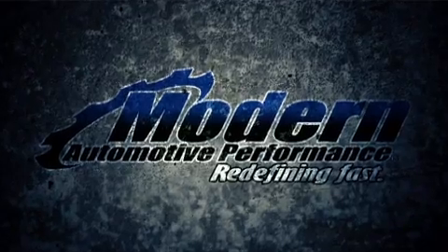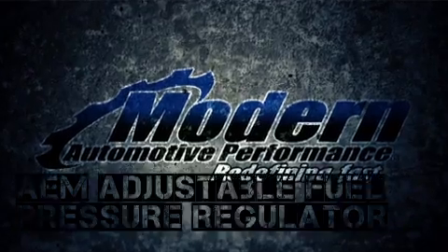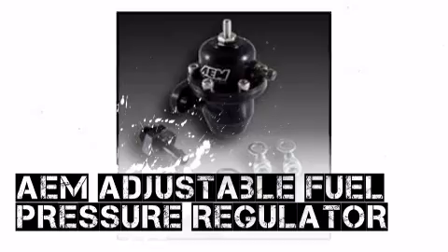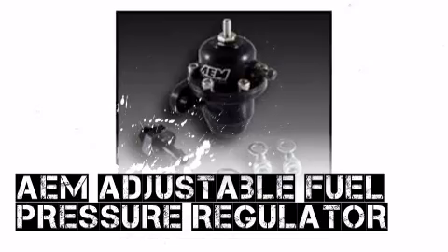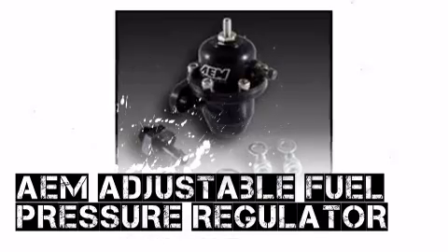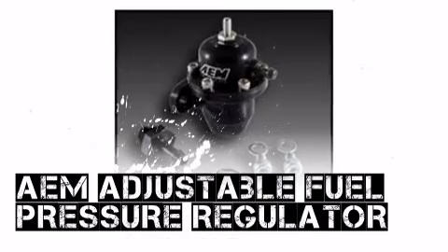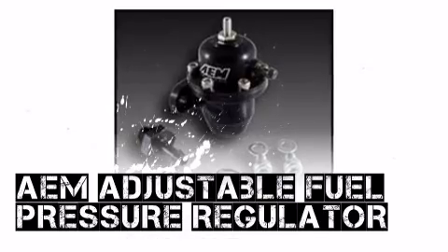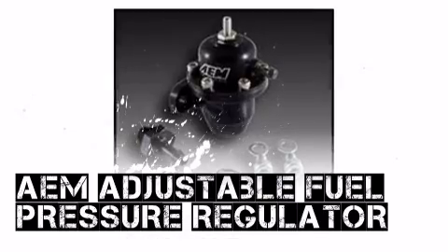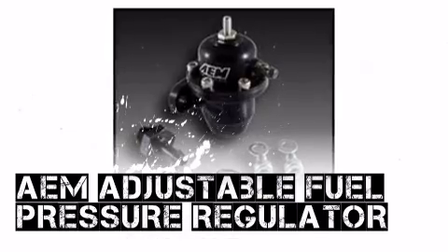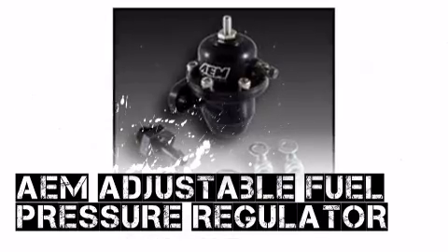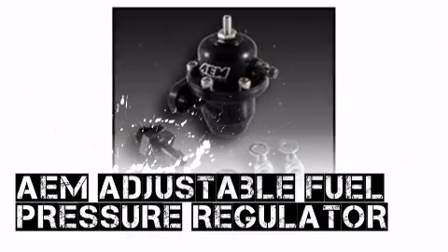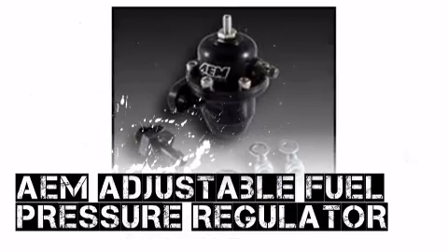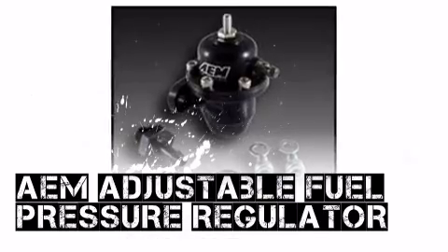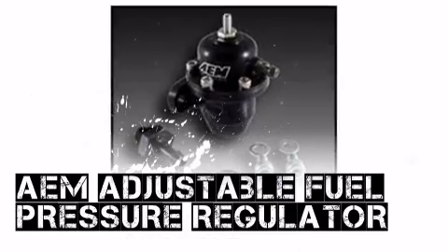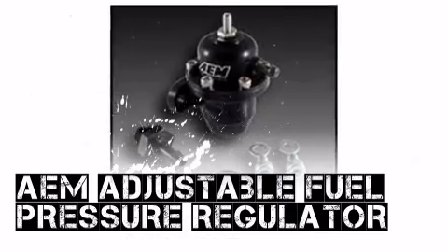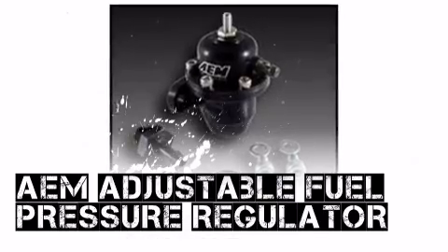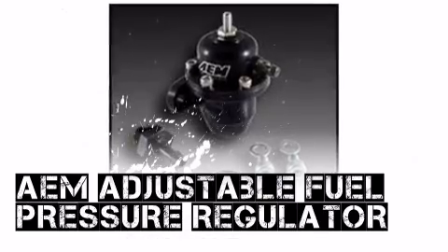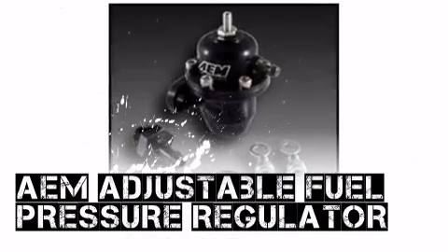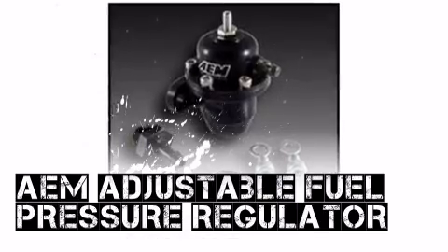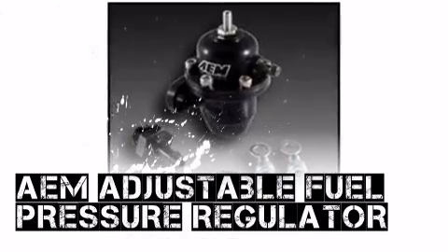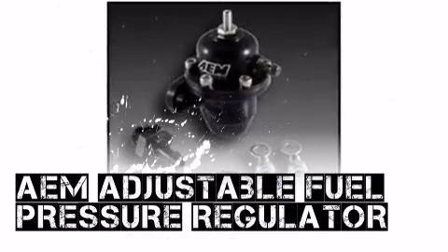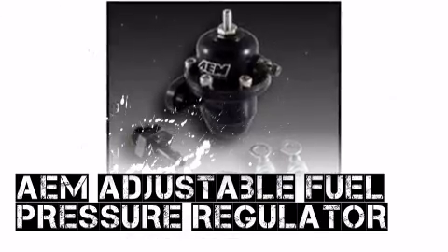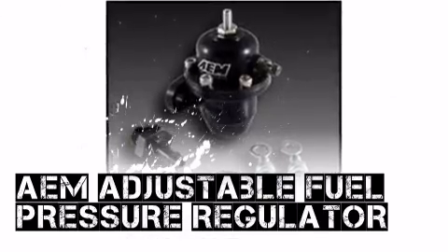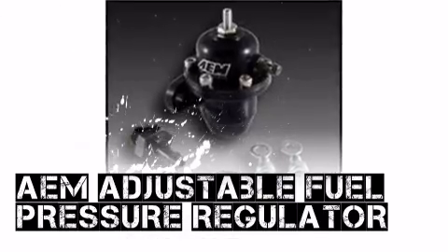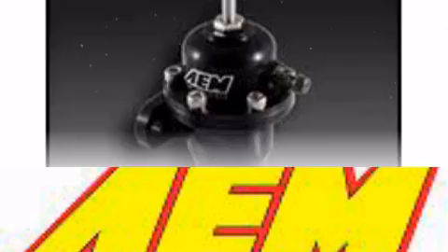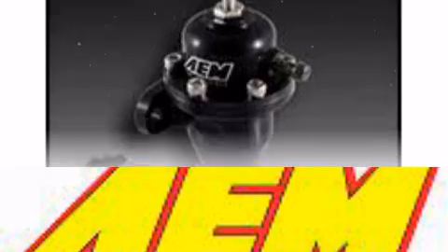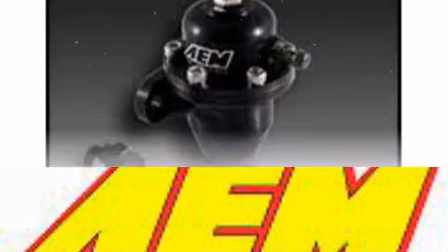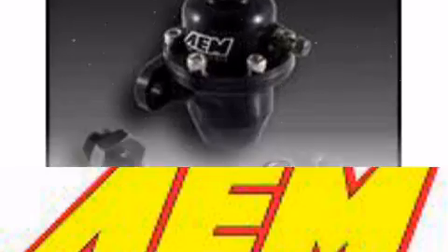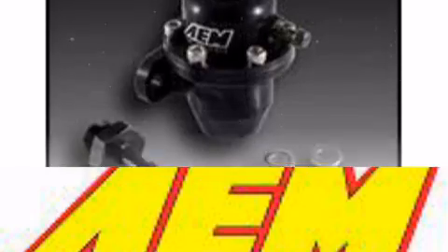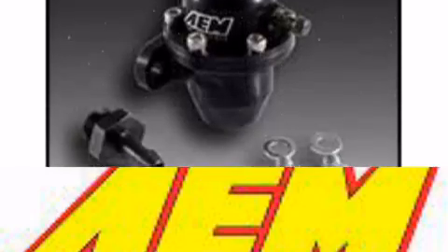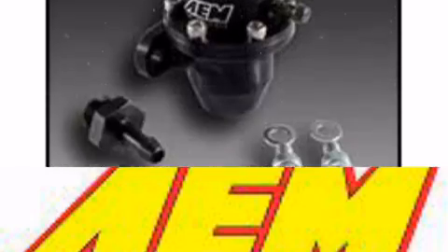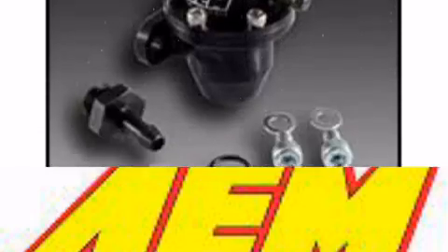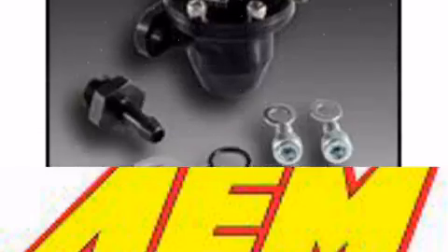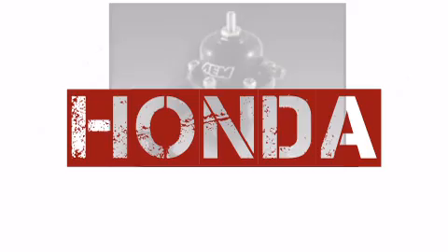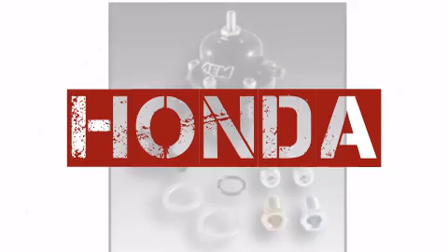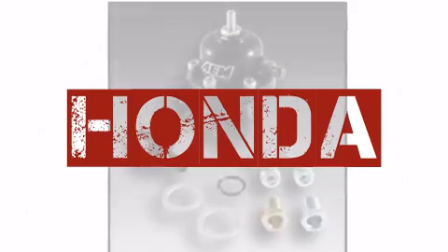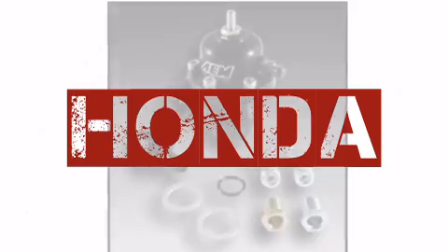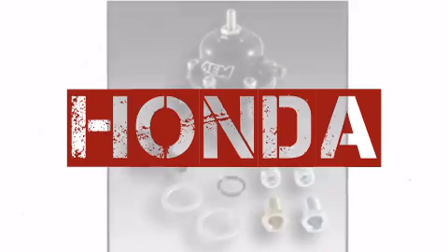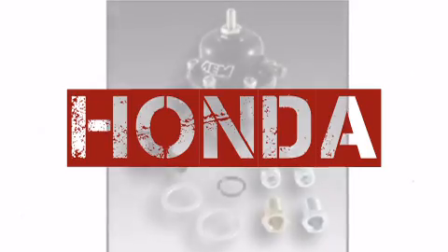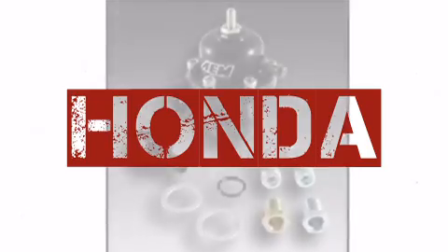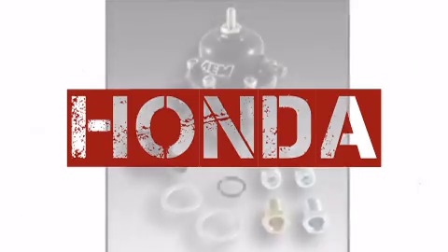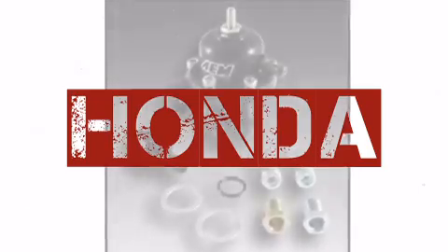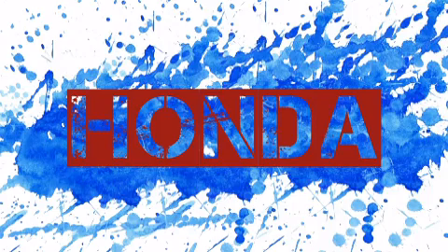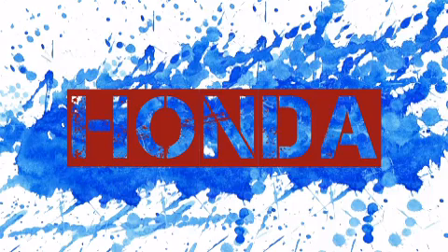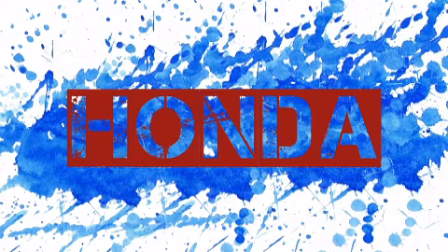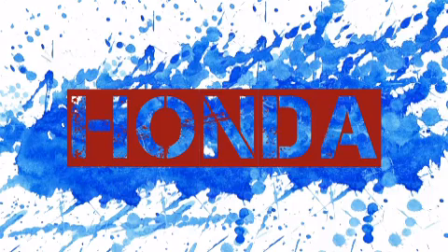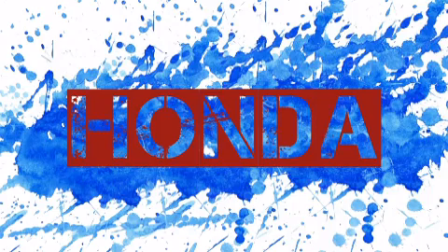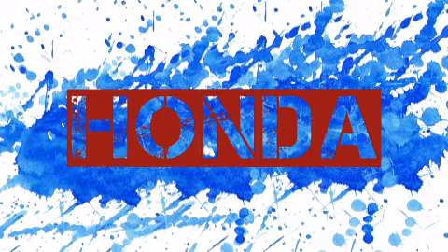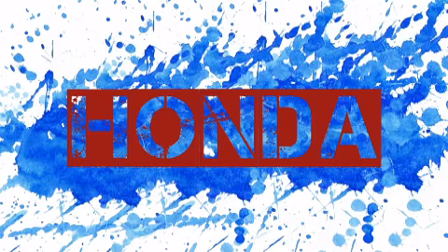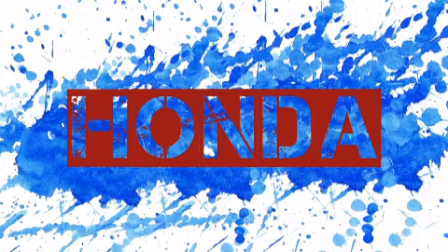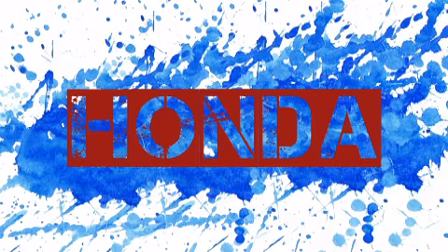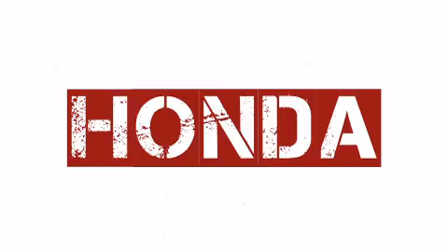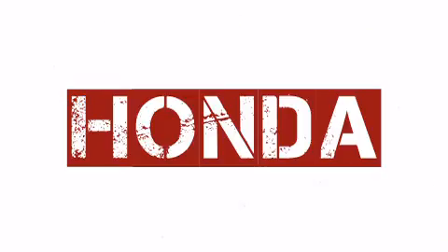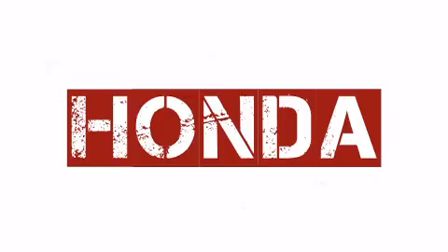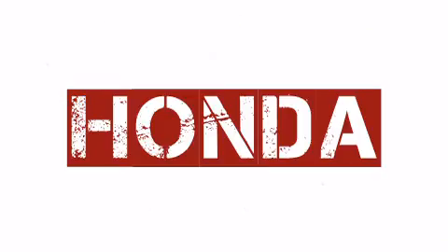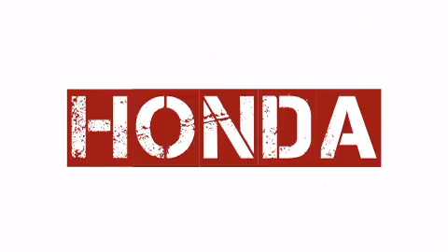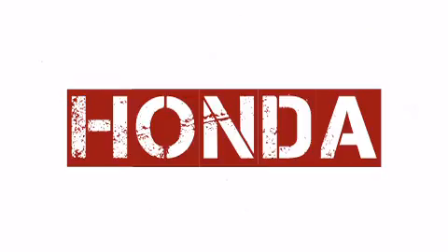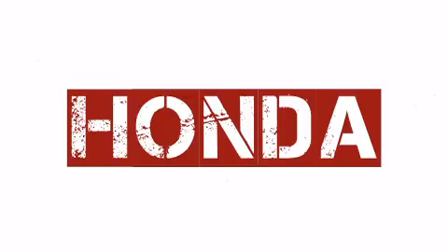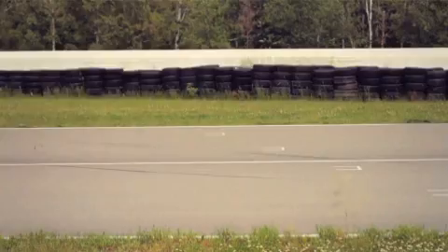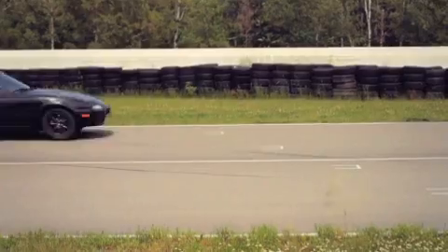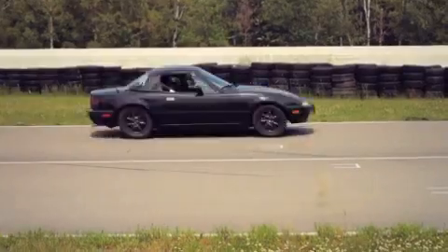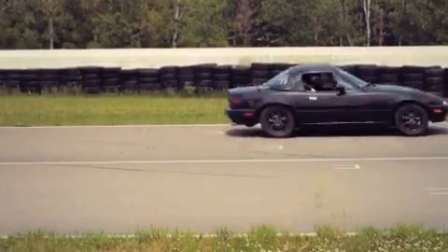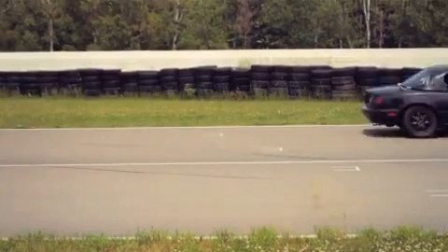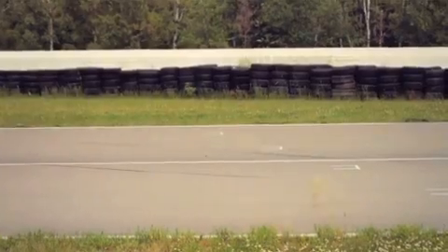This AEM product, available from Modern Automotive Performance, is a popular choice among automotive enthusiasts around the world.